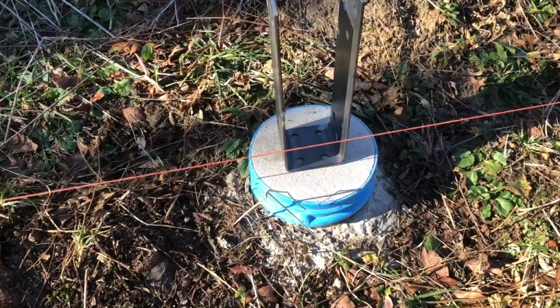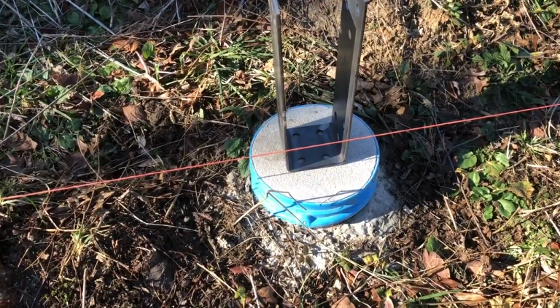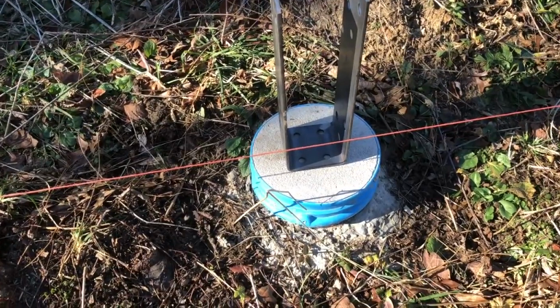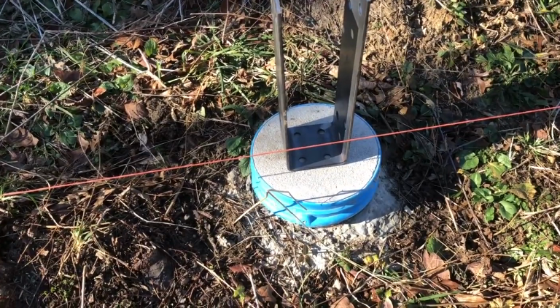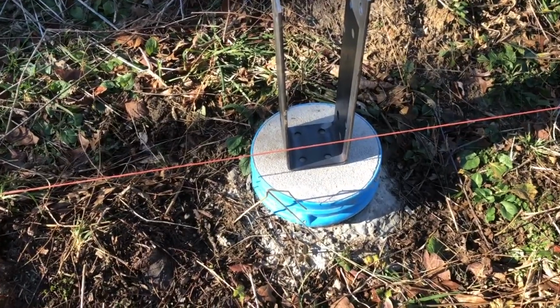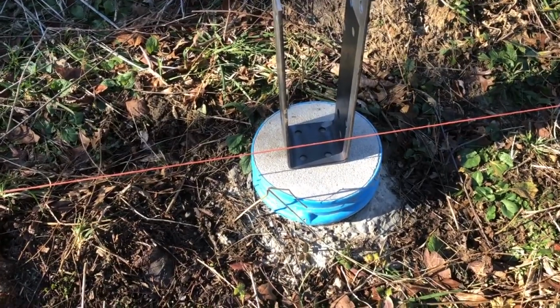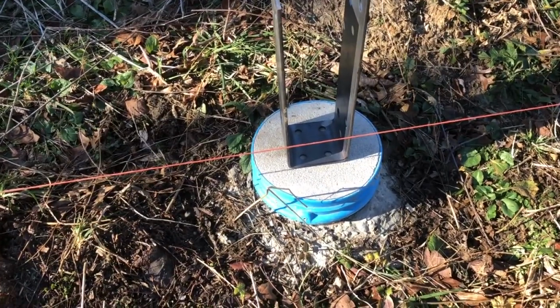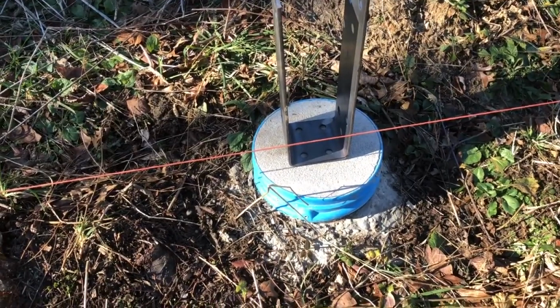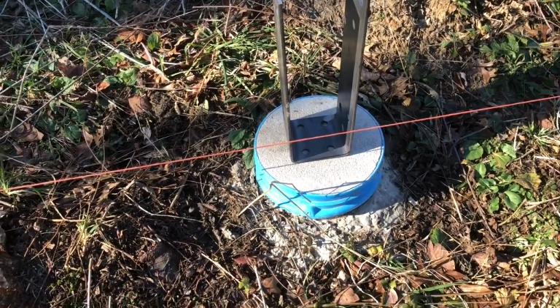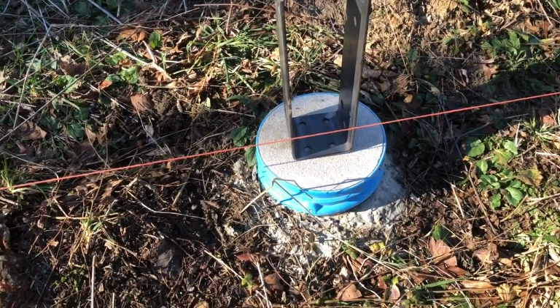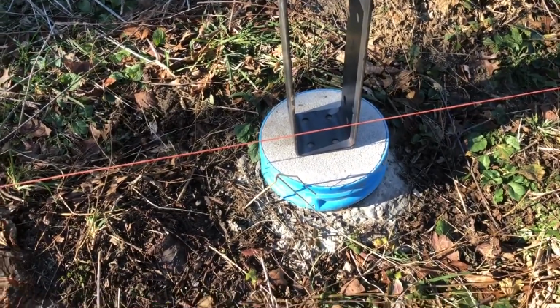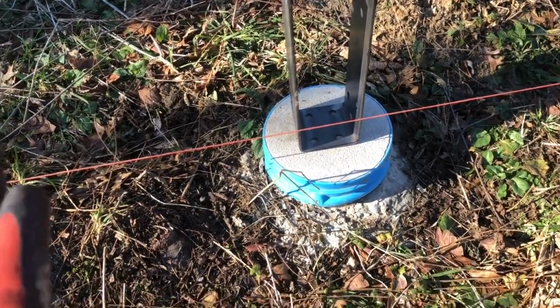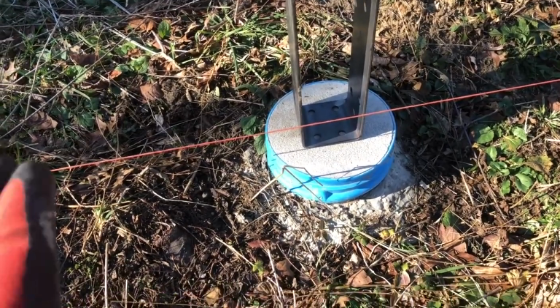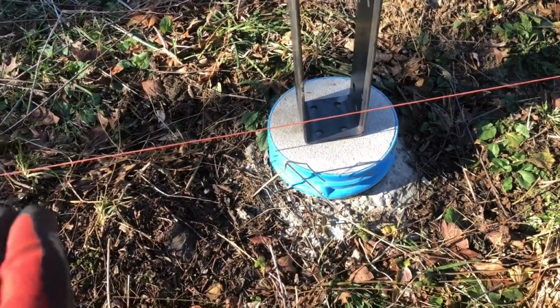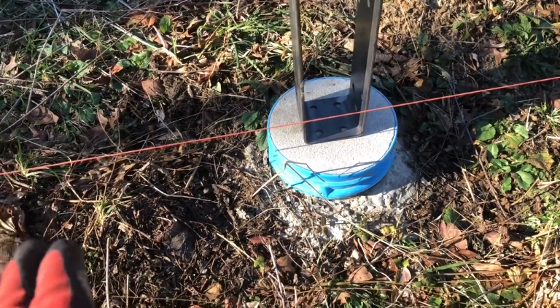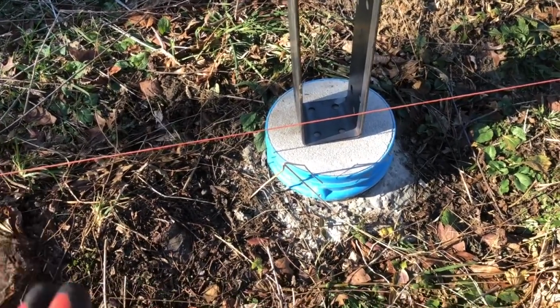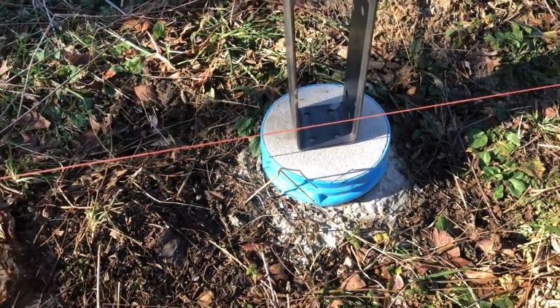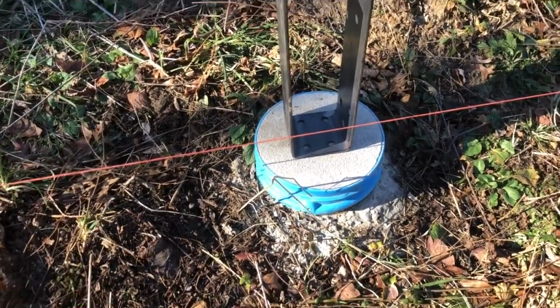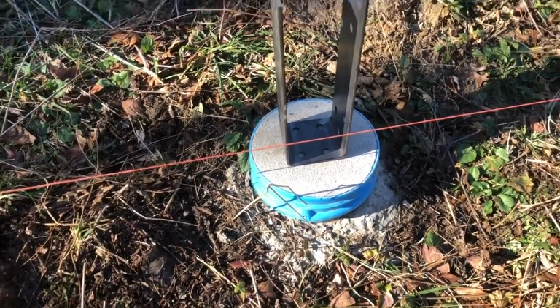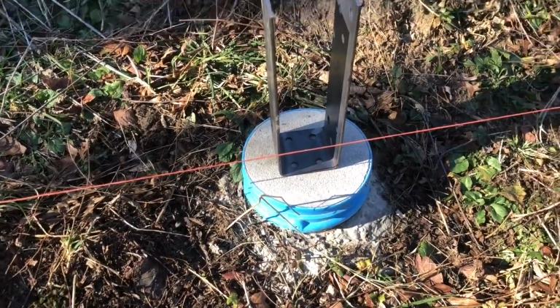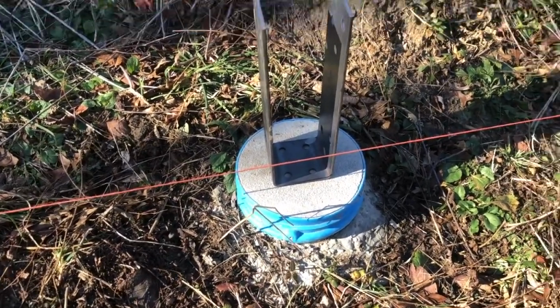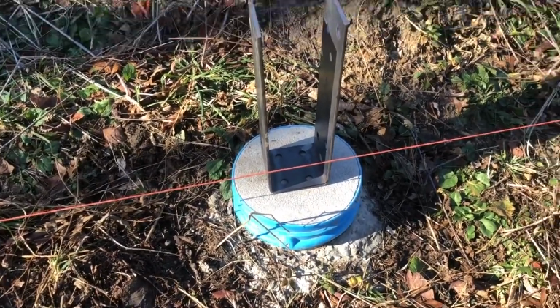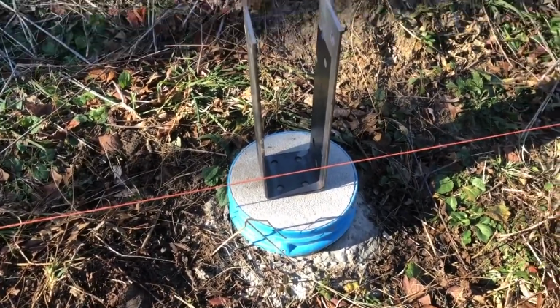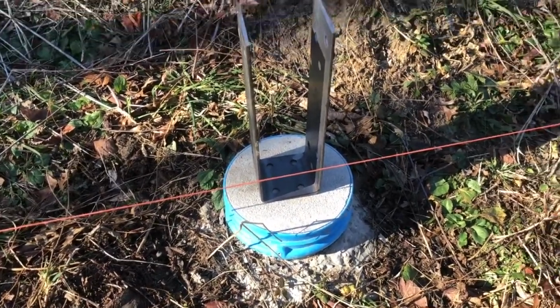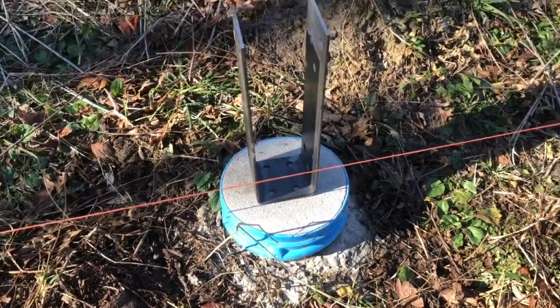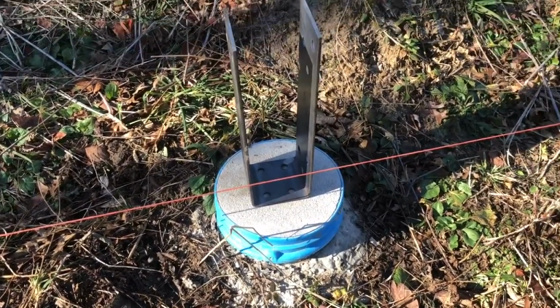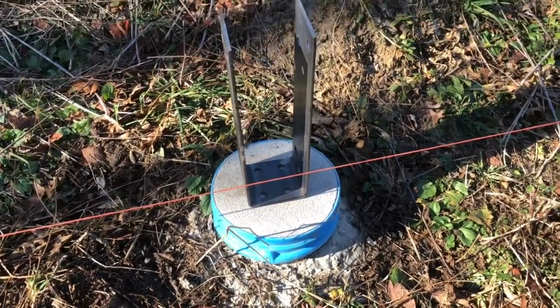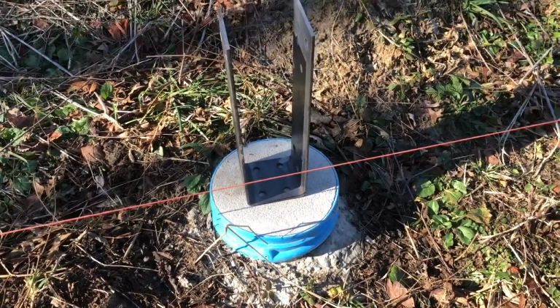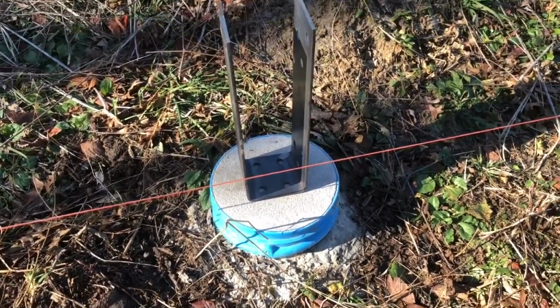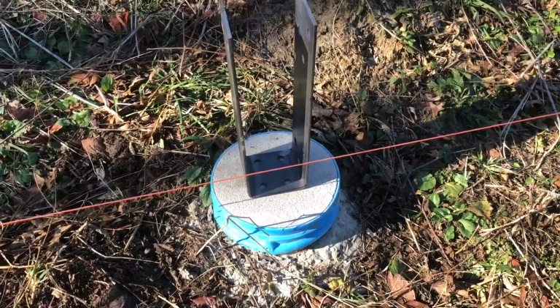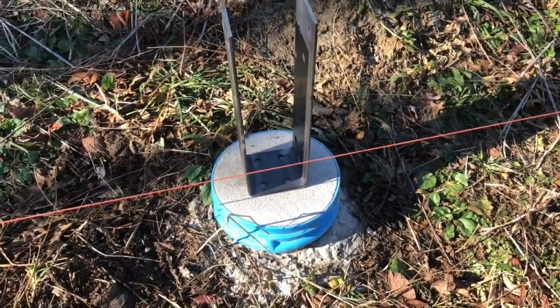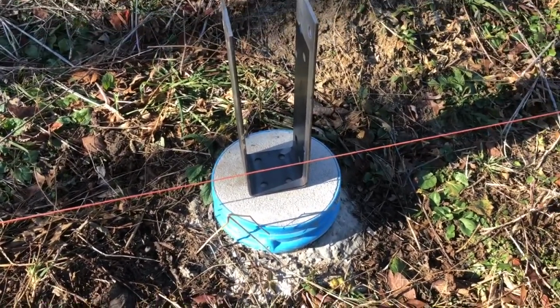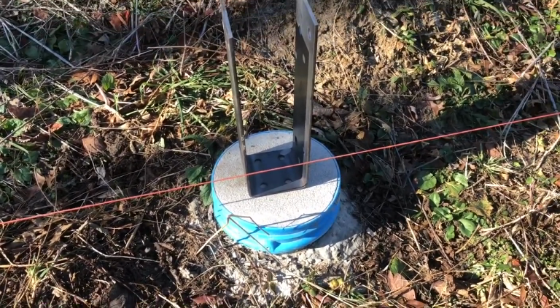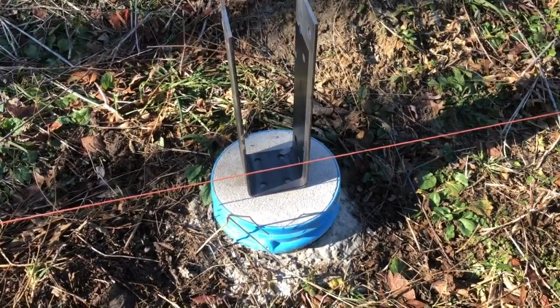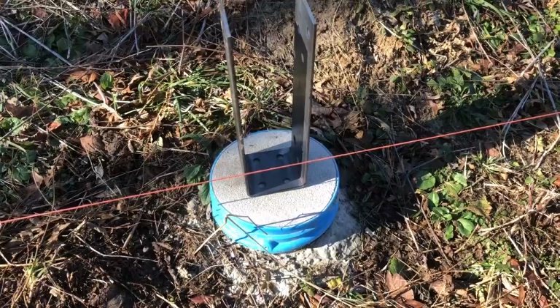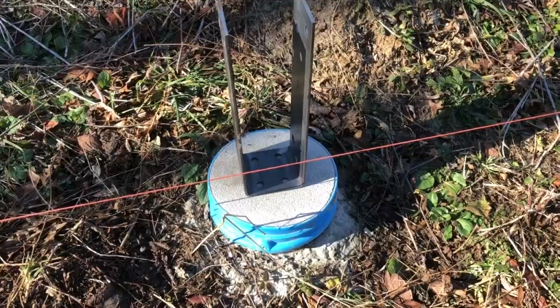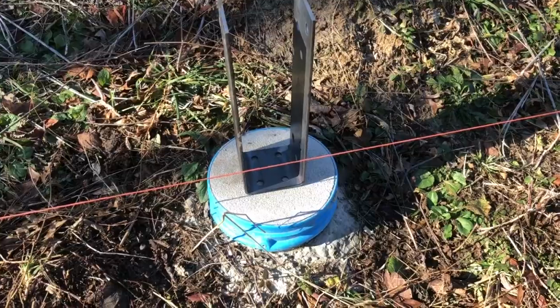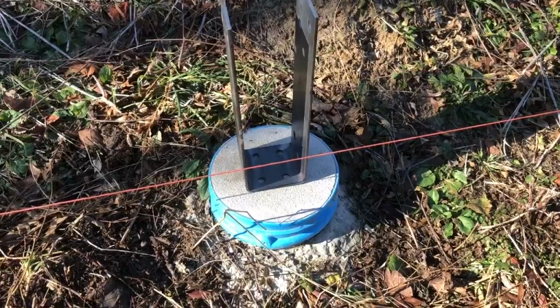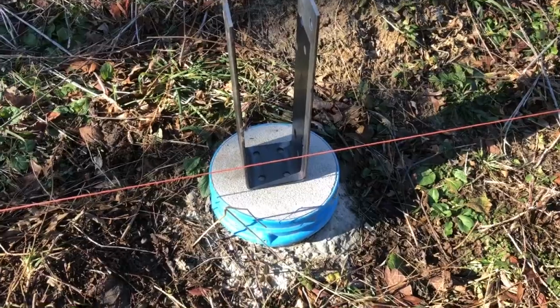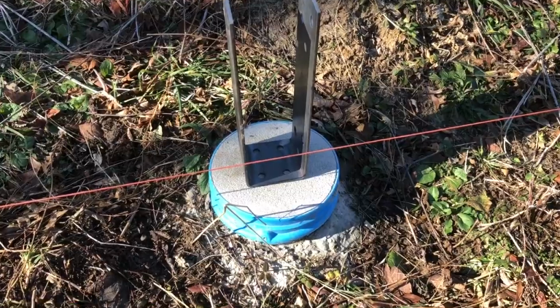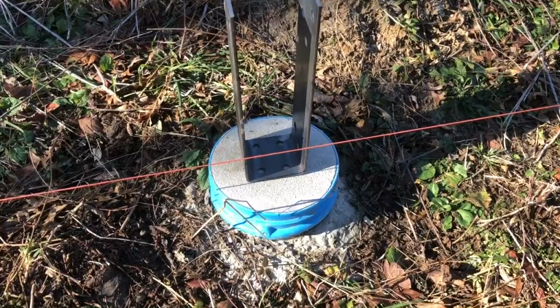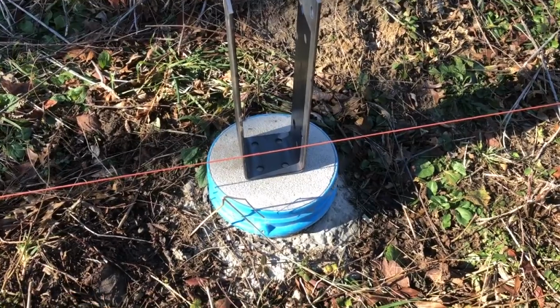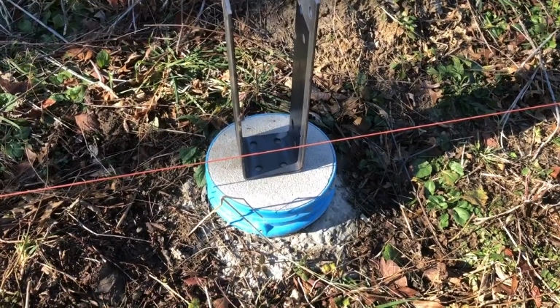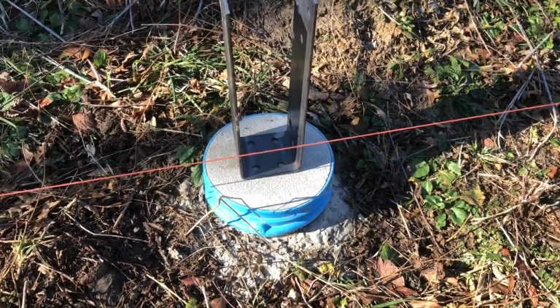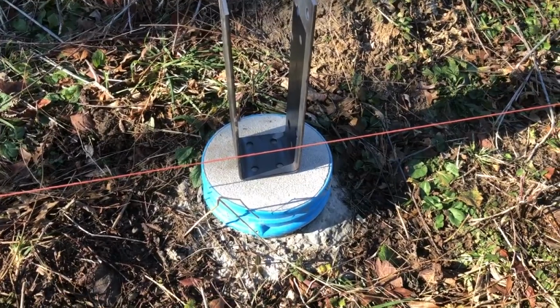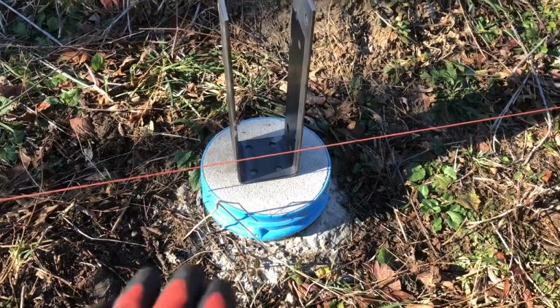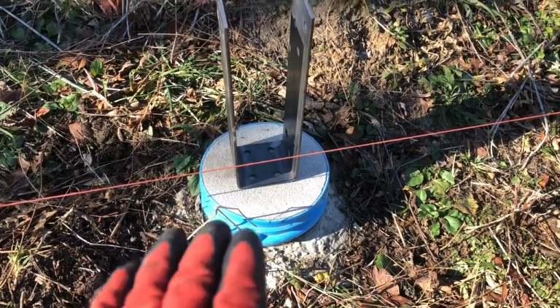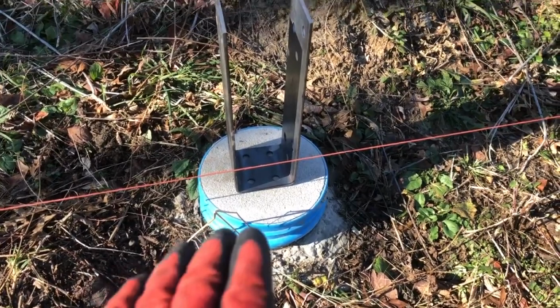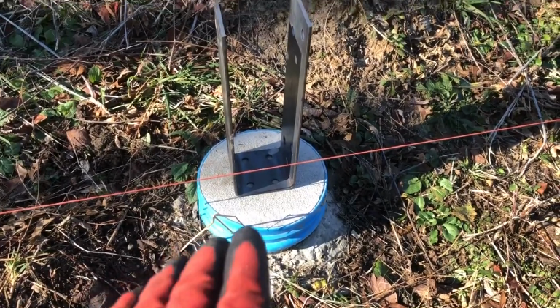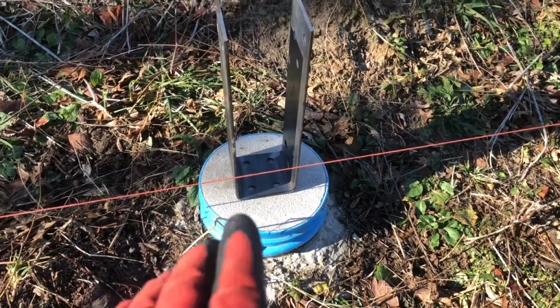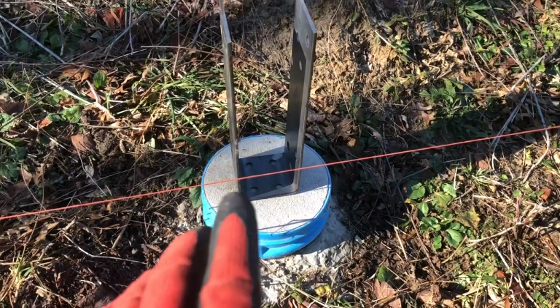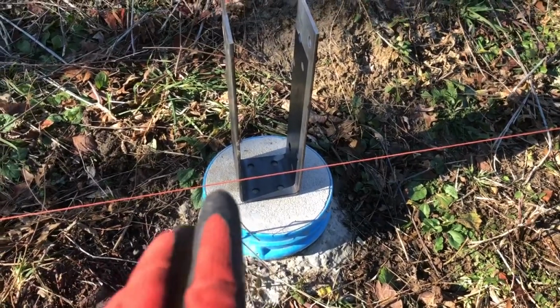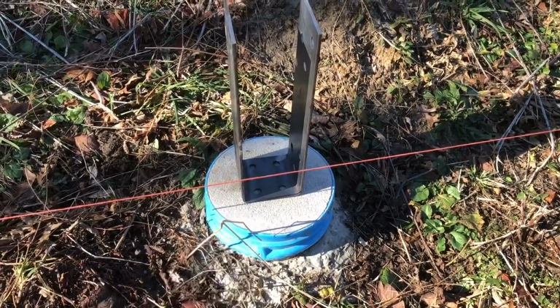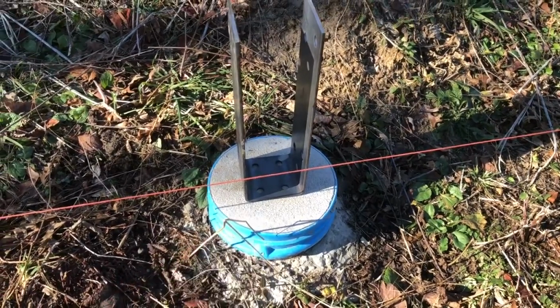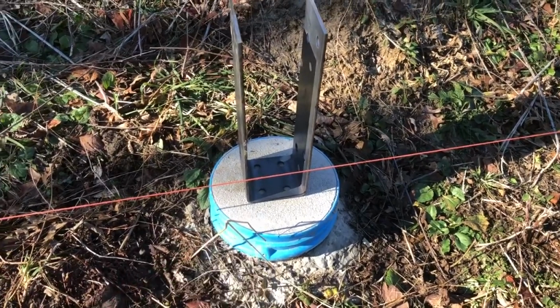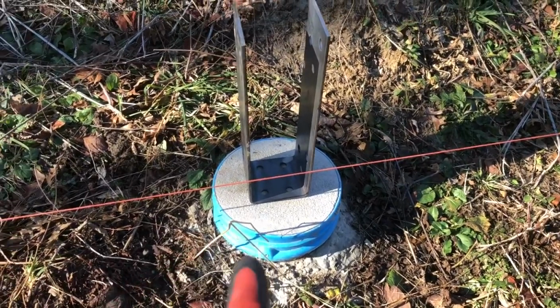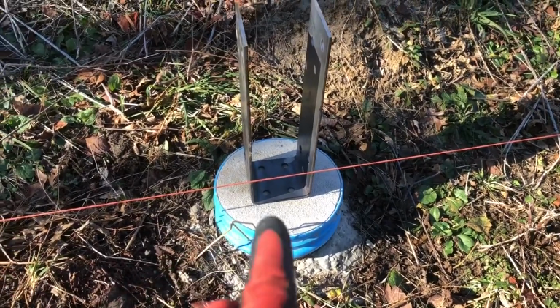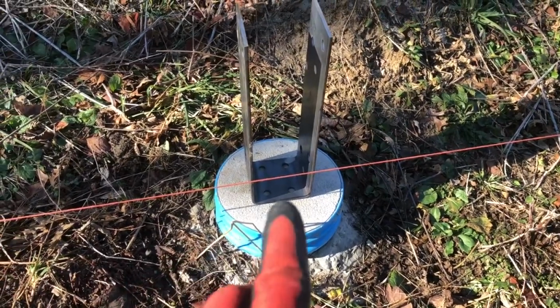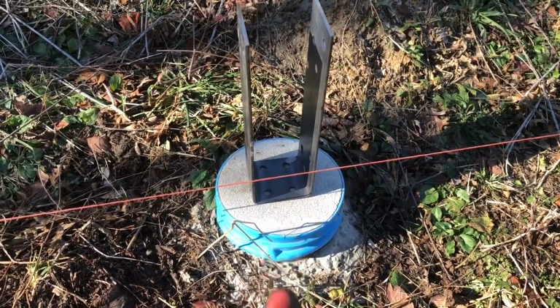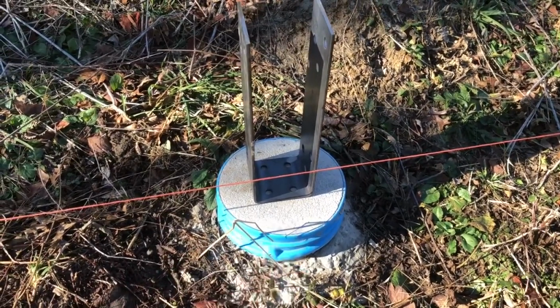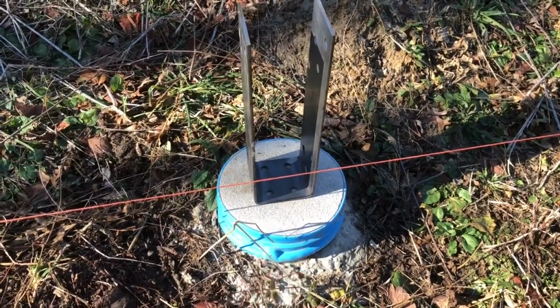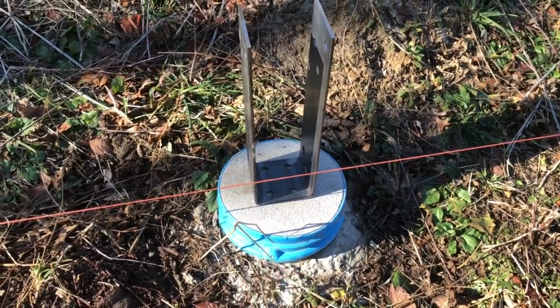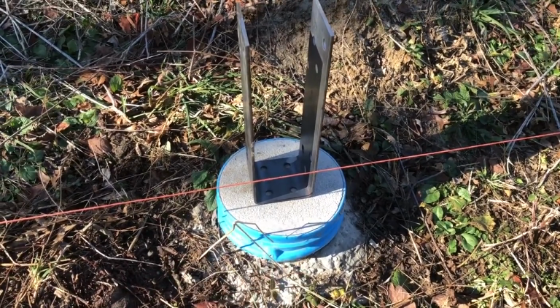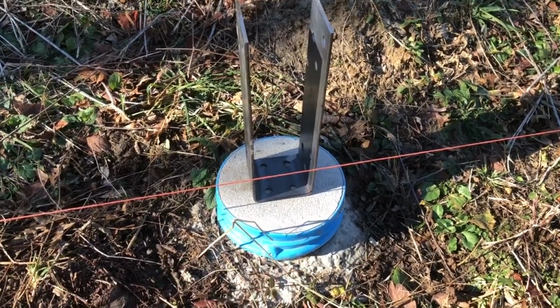Six inches are quite a bit more expensive than three or four inches, but I wanted to make sure I had them well into the concrete.